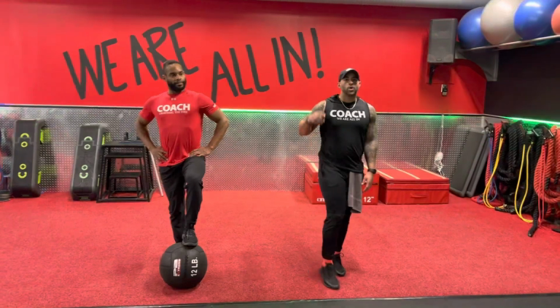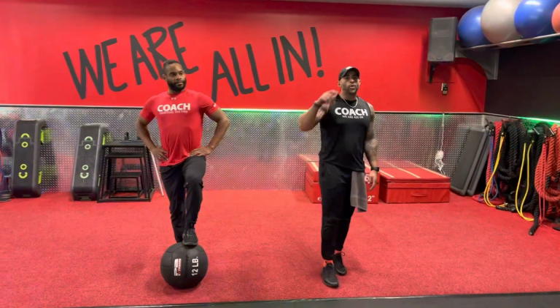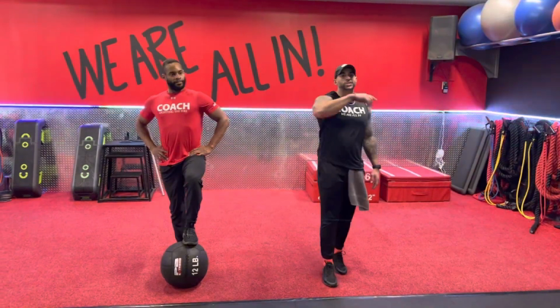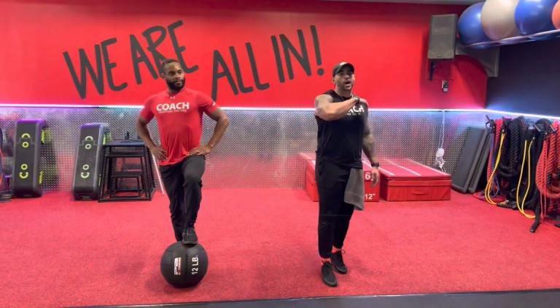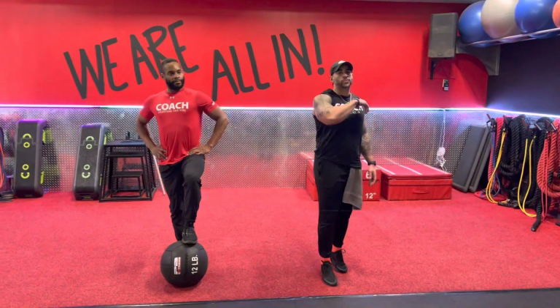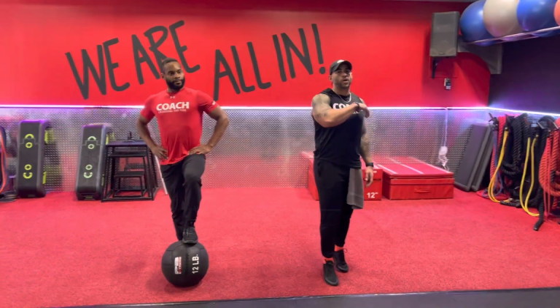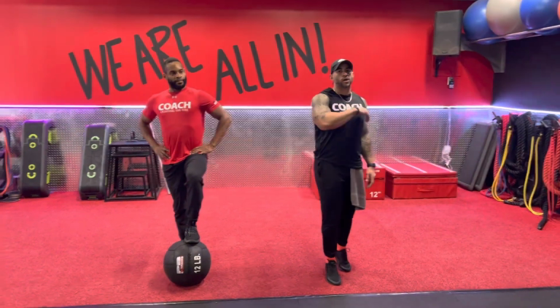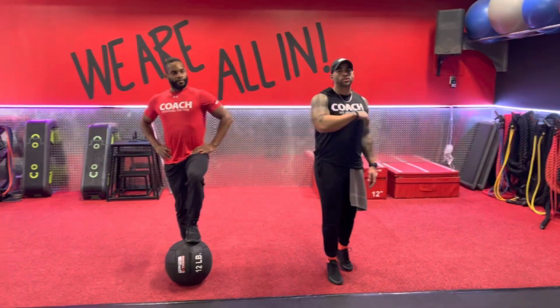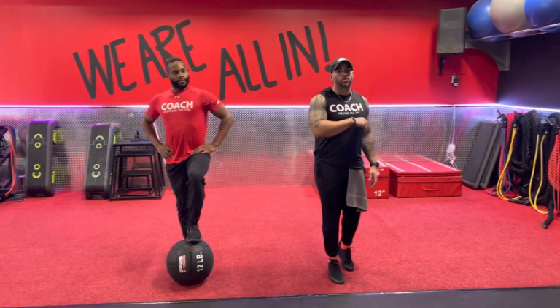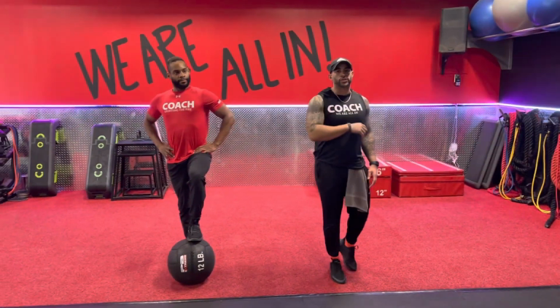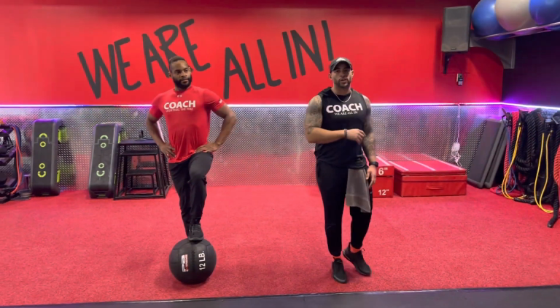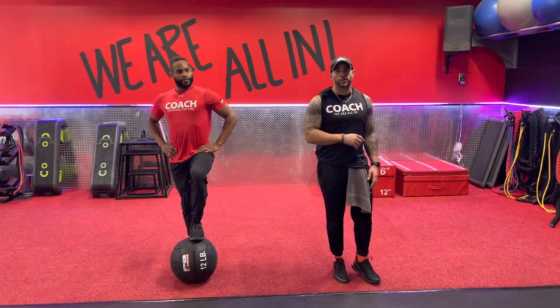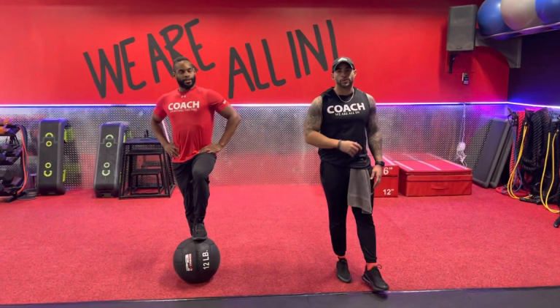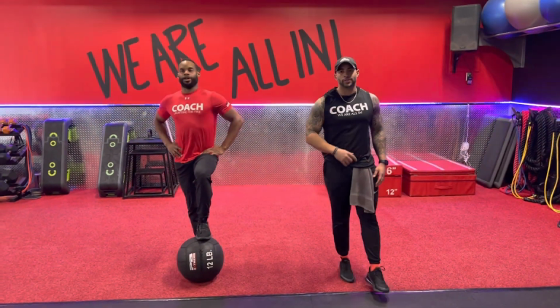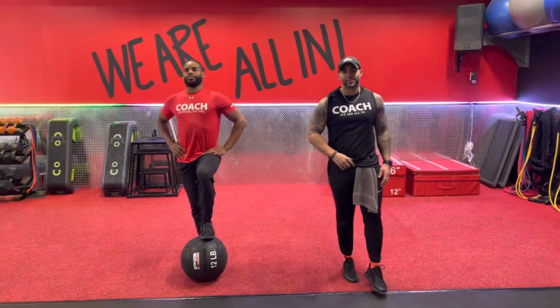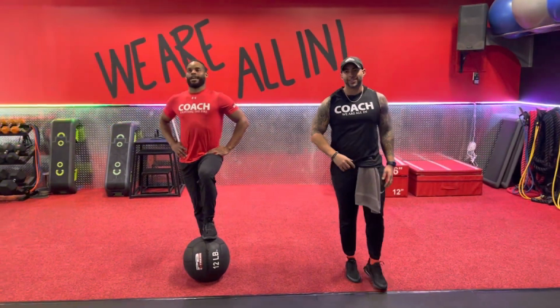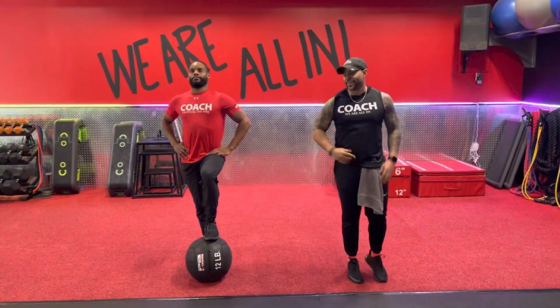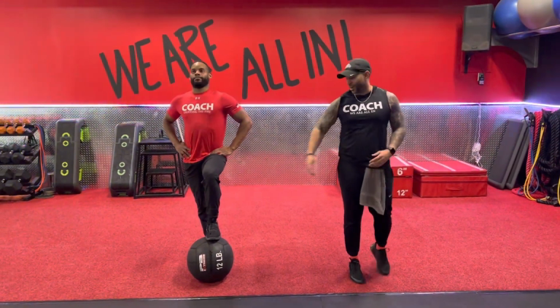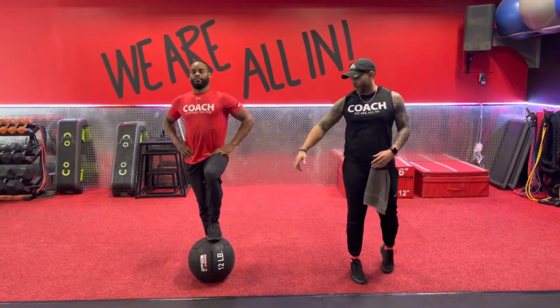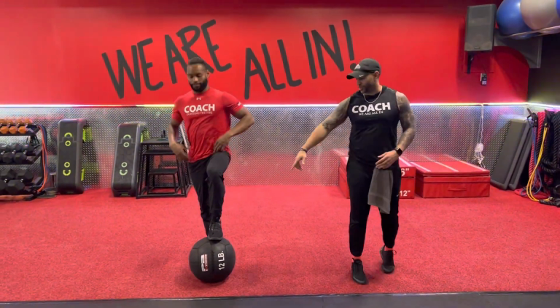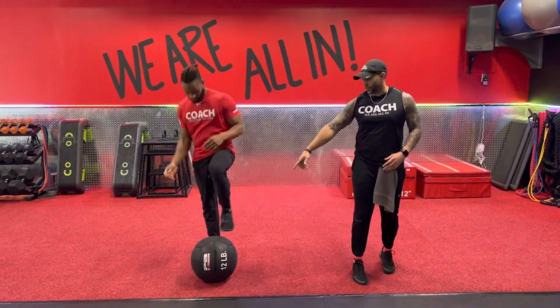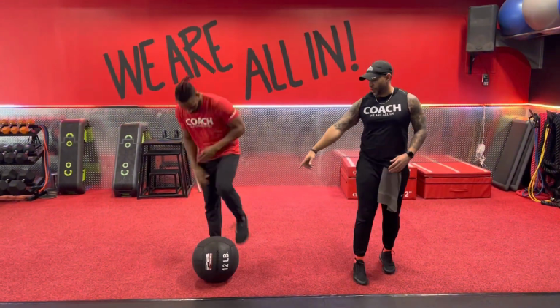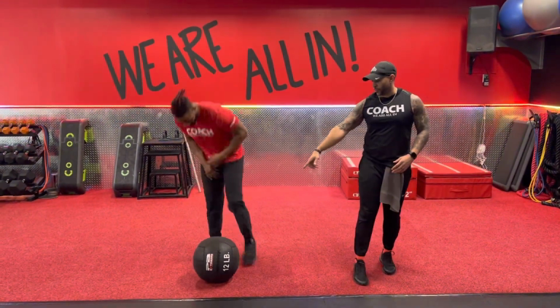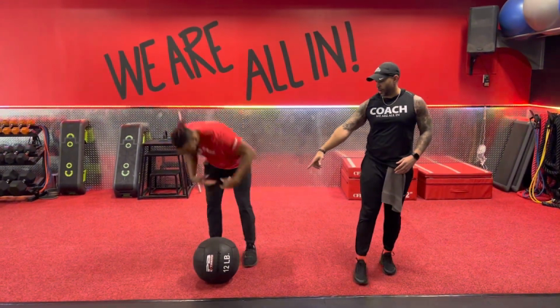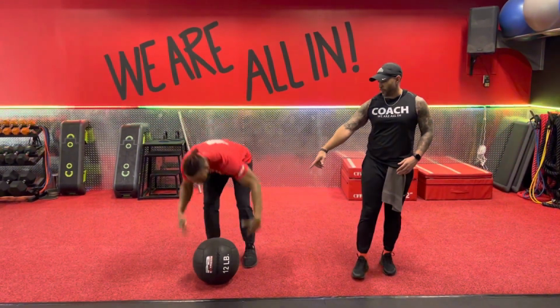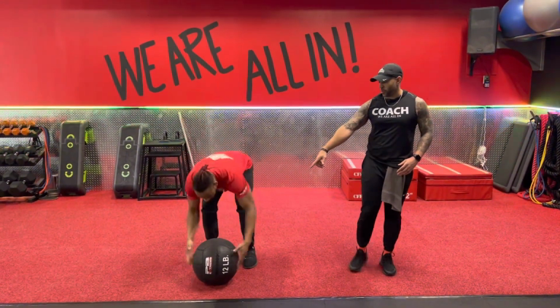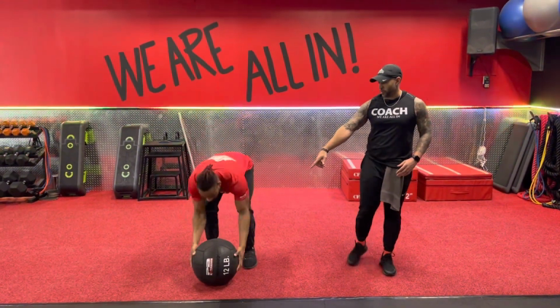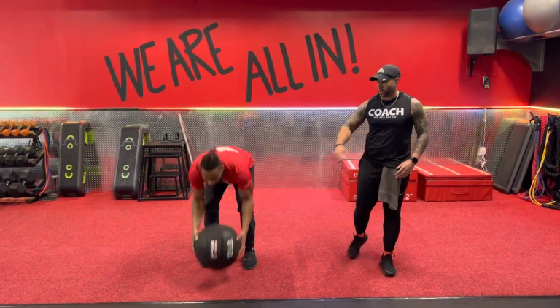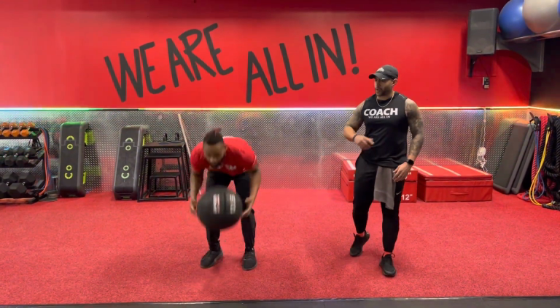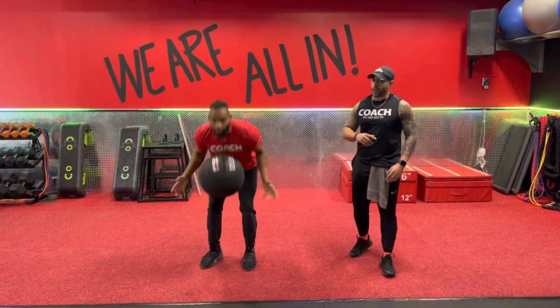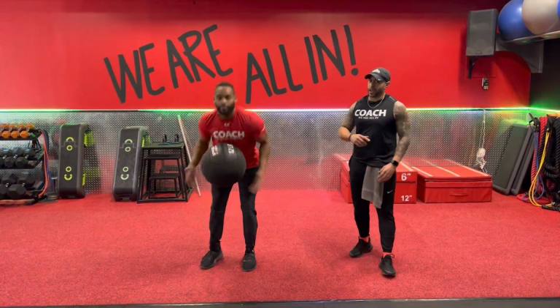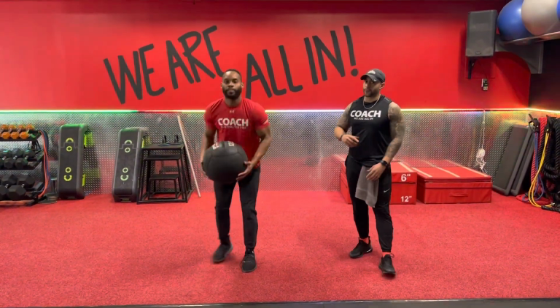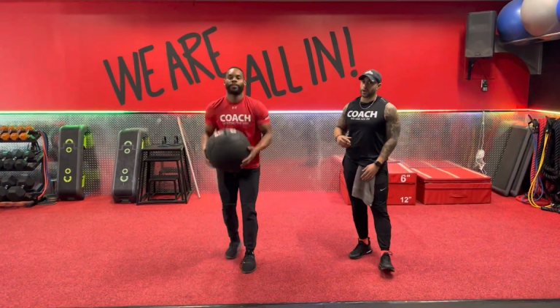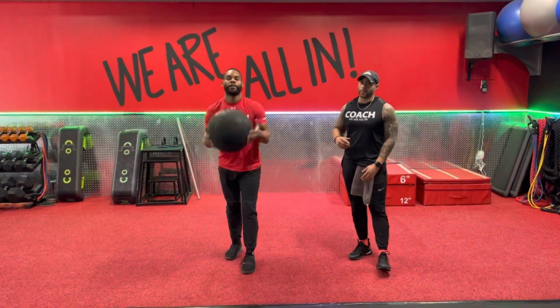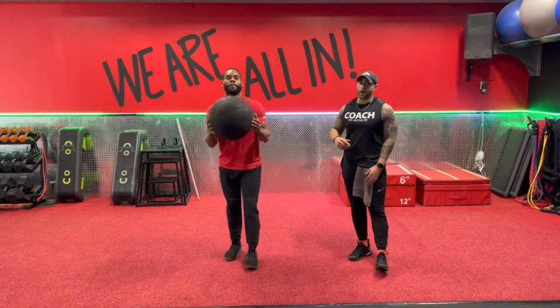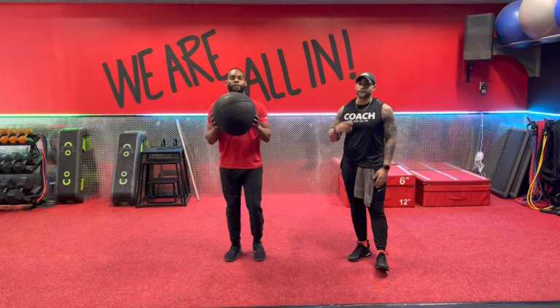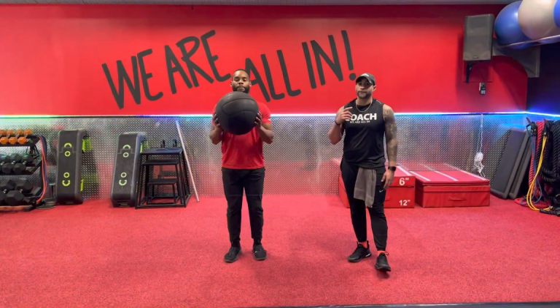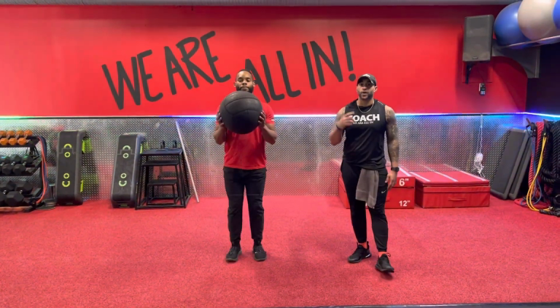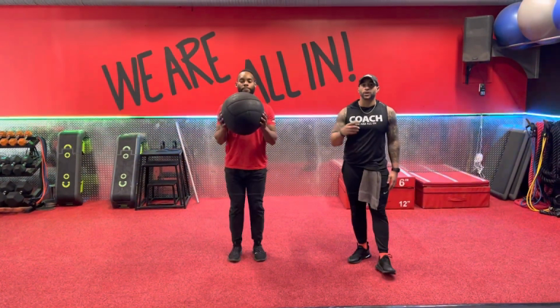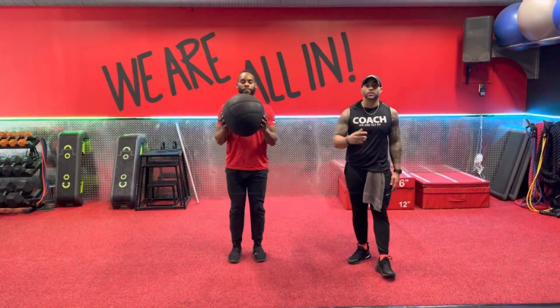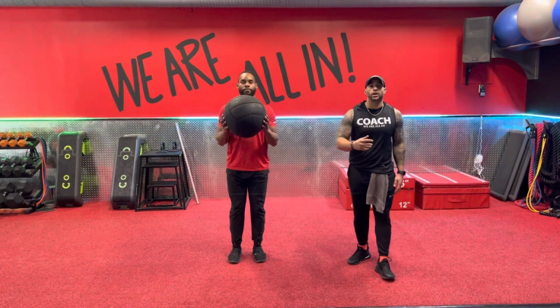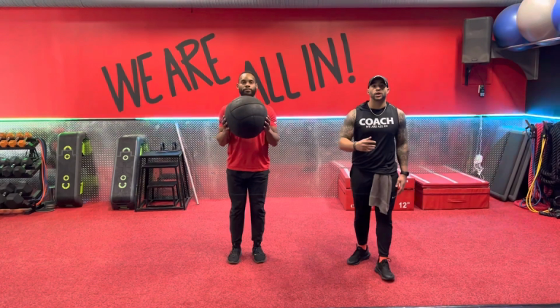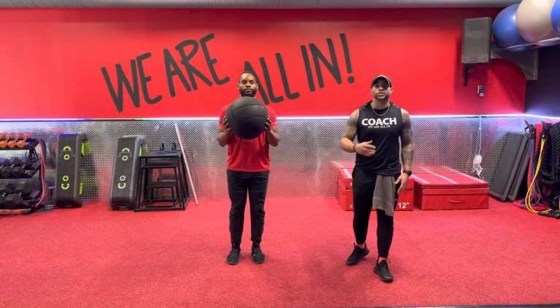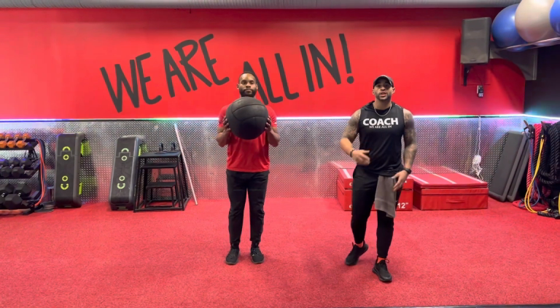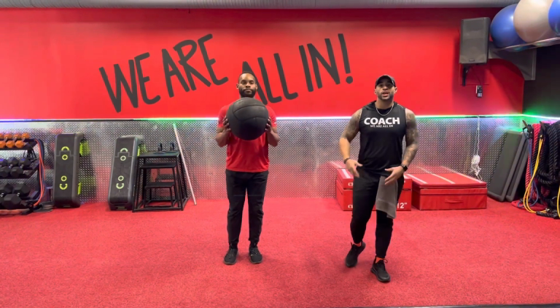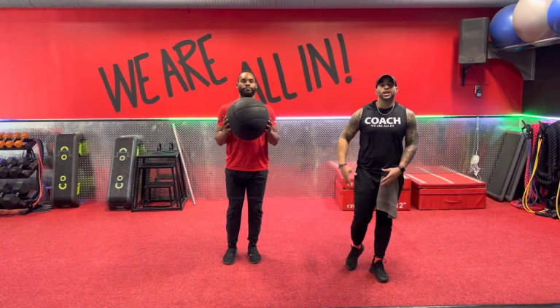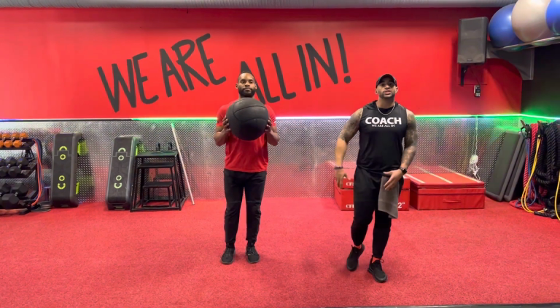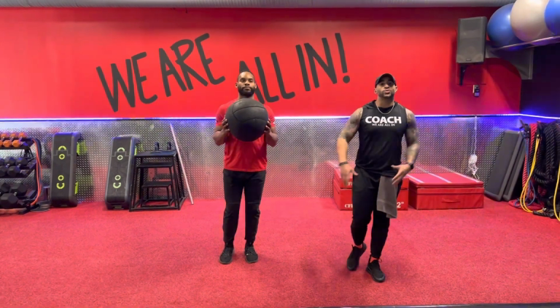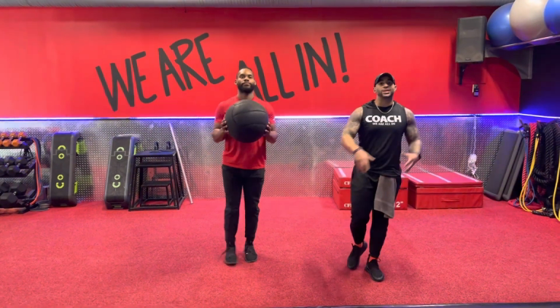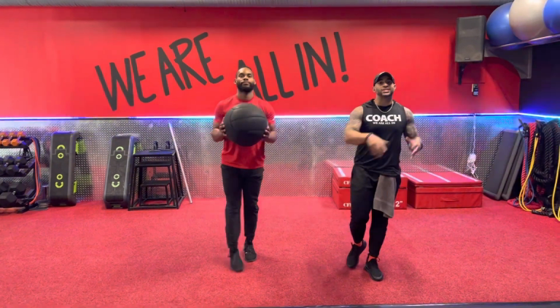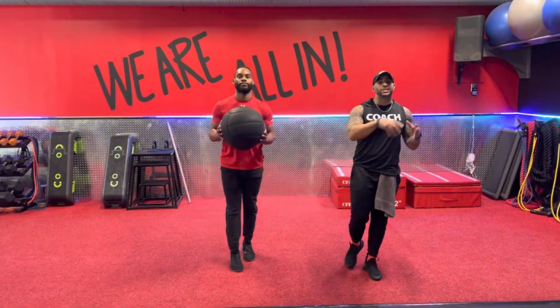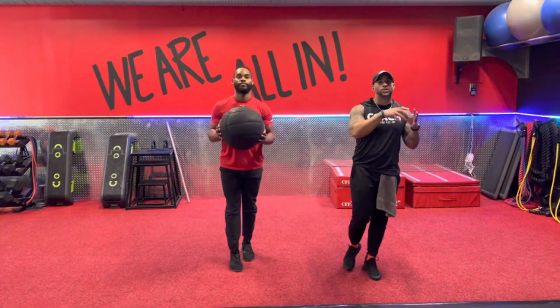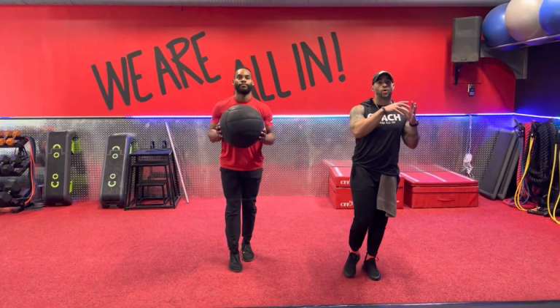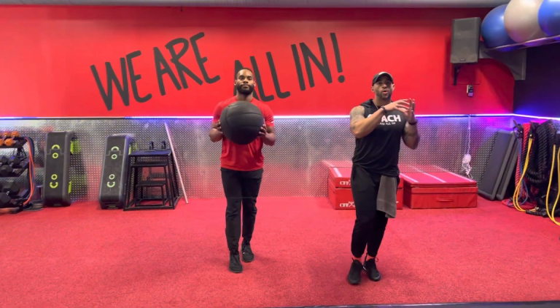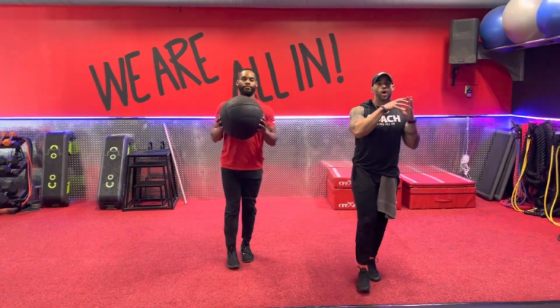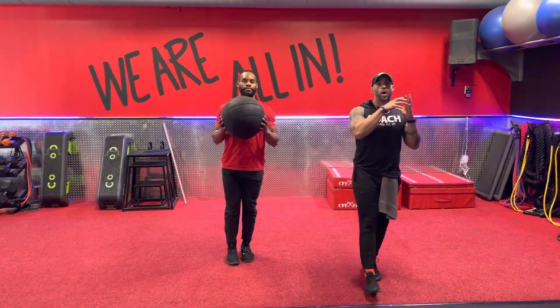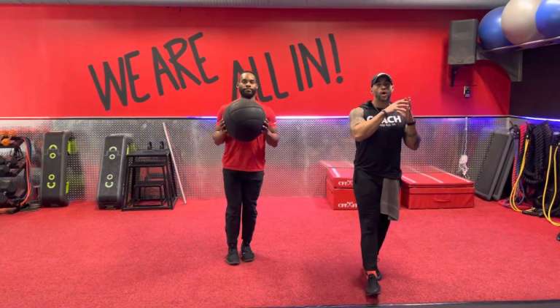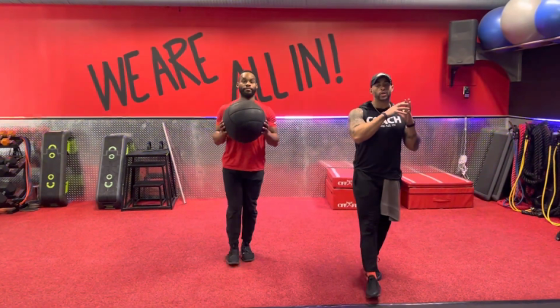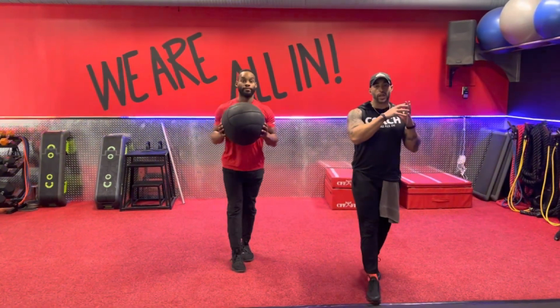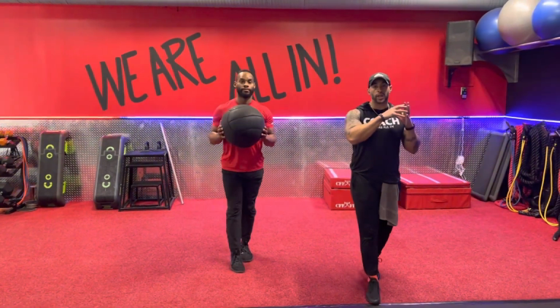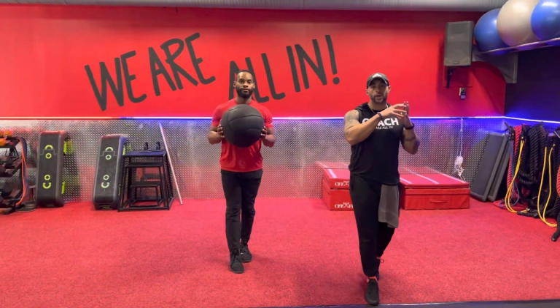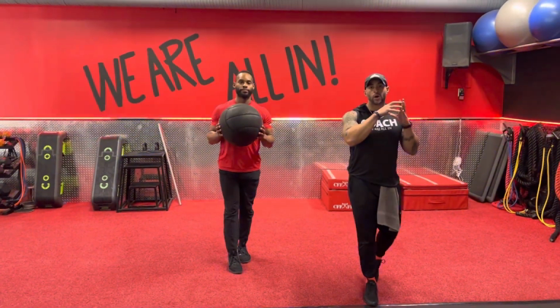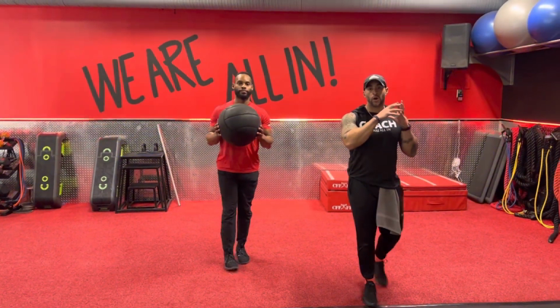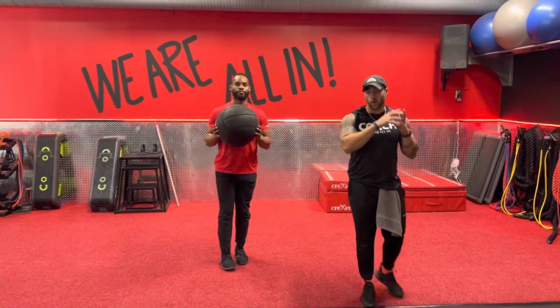What's up y'all? It's Coach Jeremy, Coach Sam, coming up to the vert ball movement. We have a vert ball front lunge into a single leg hold.